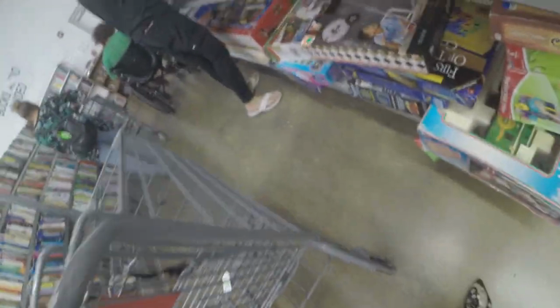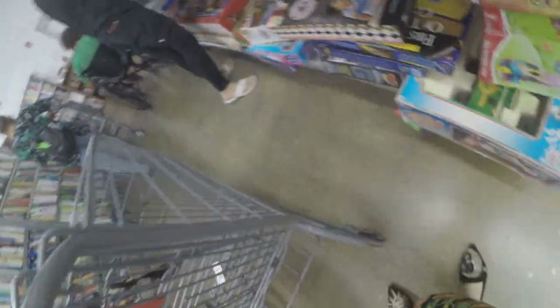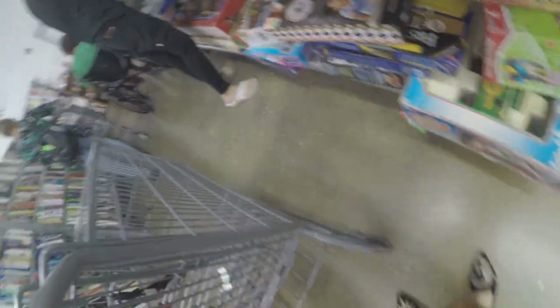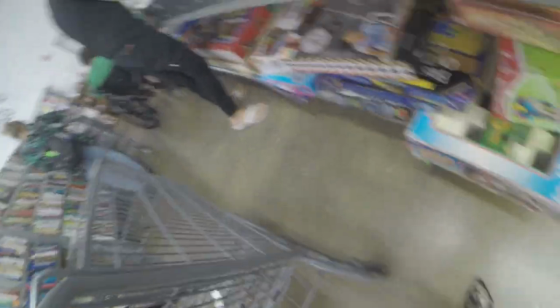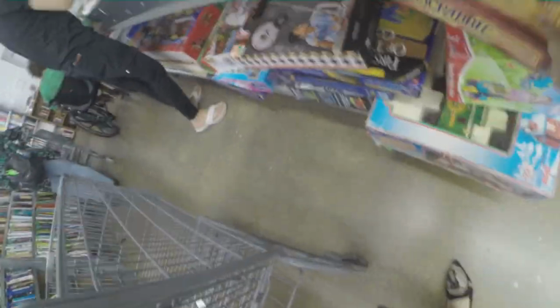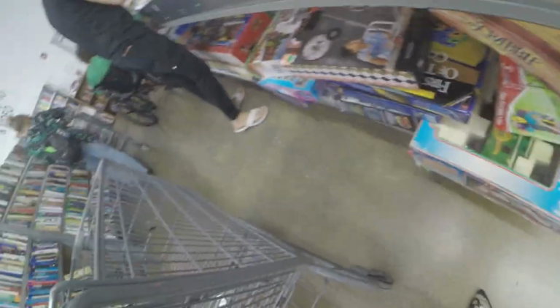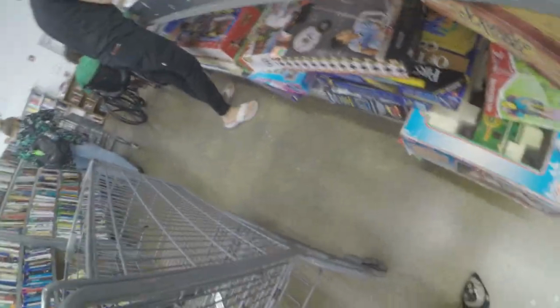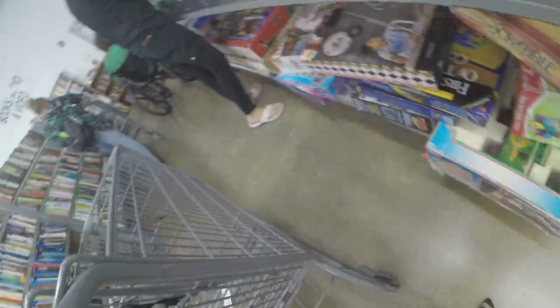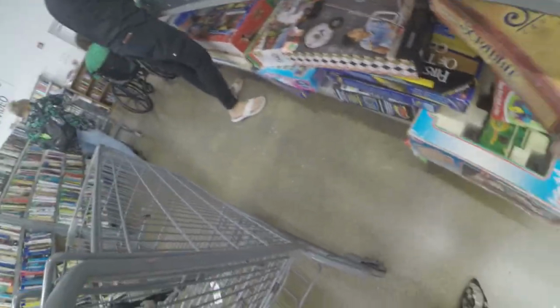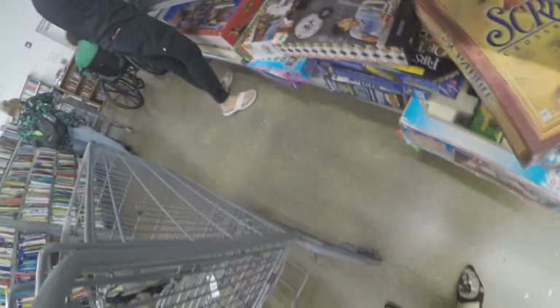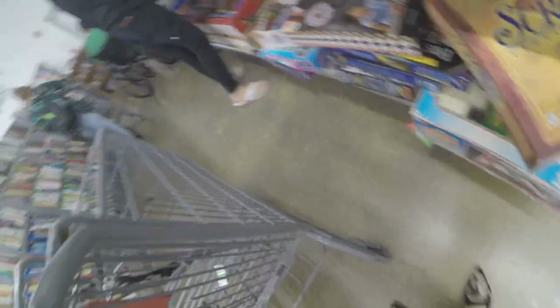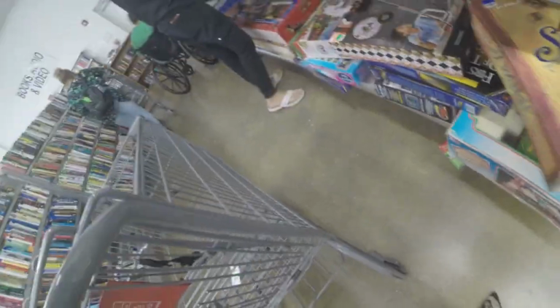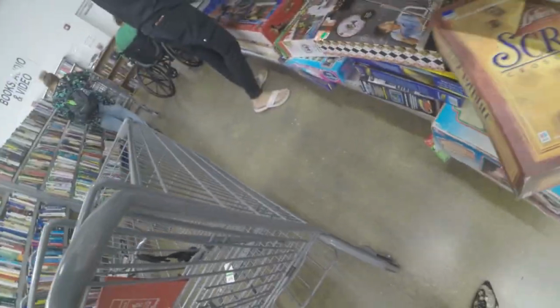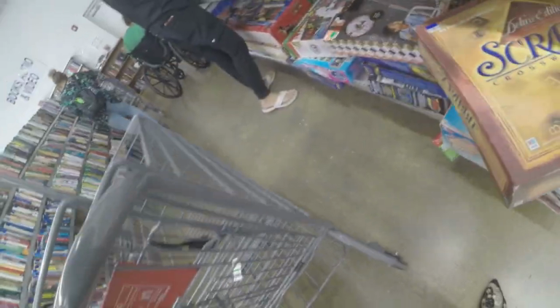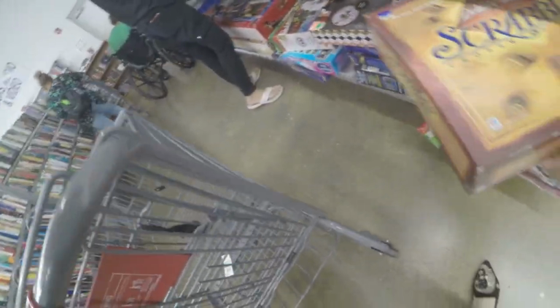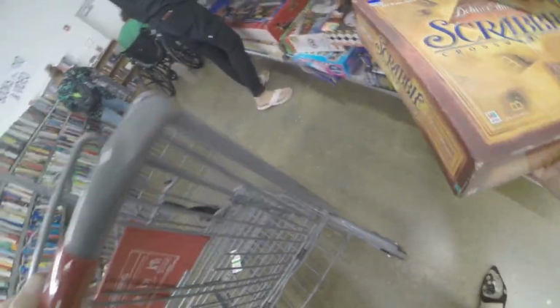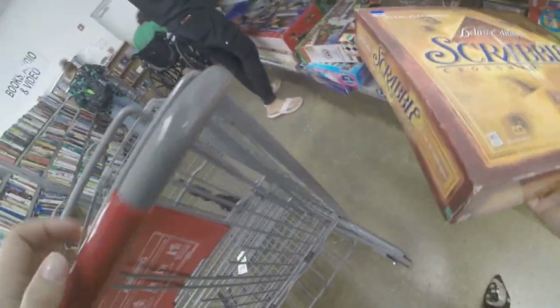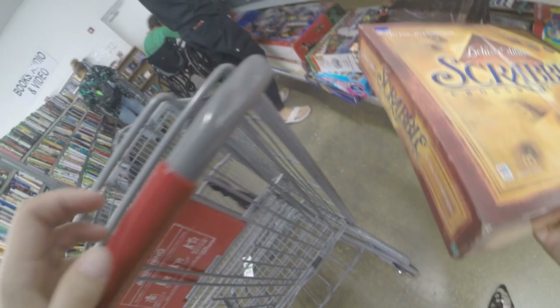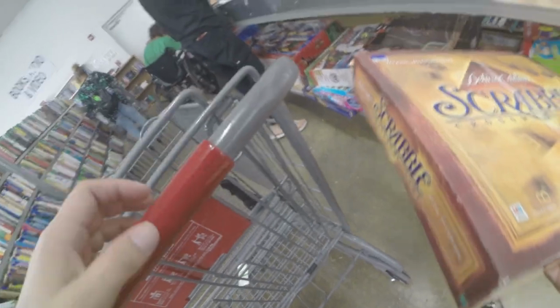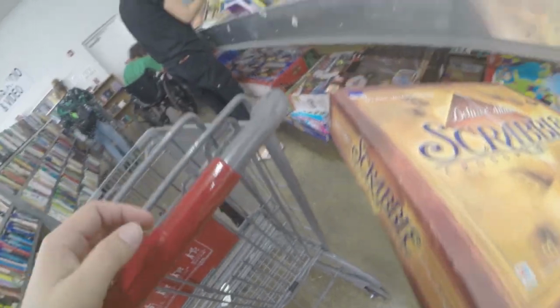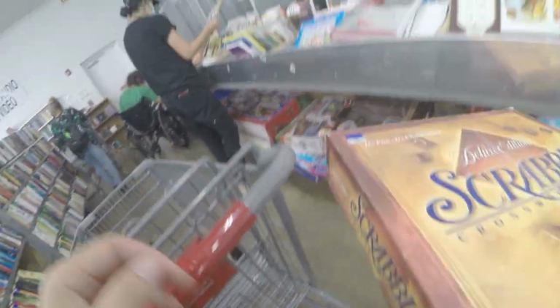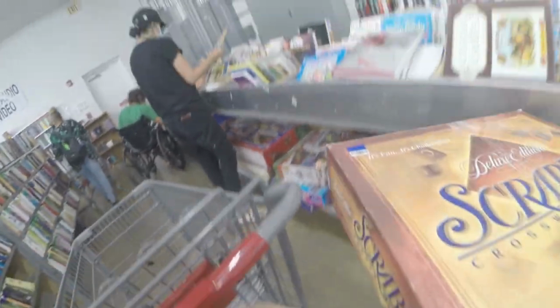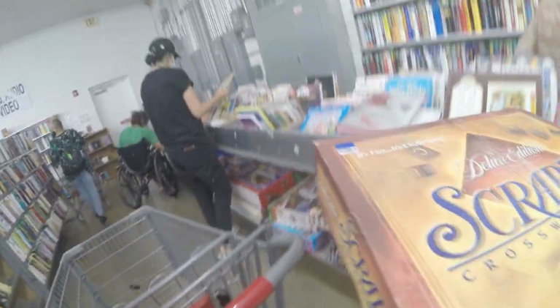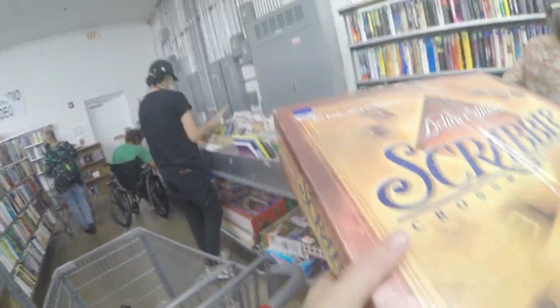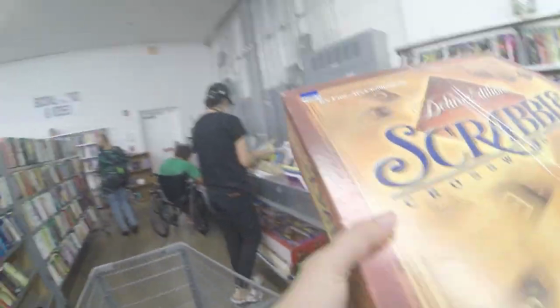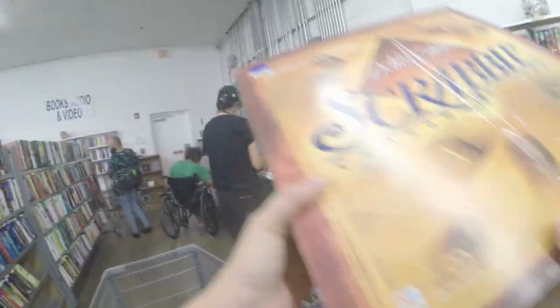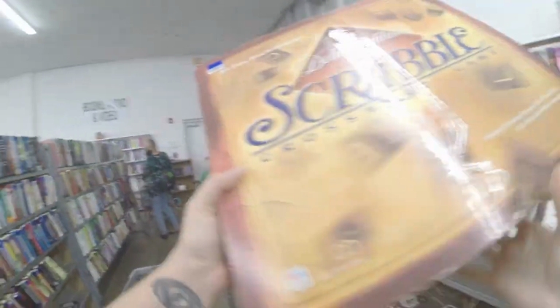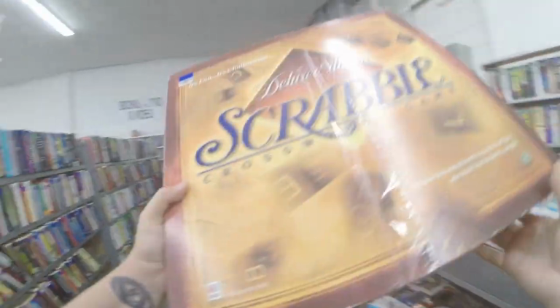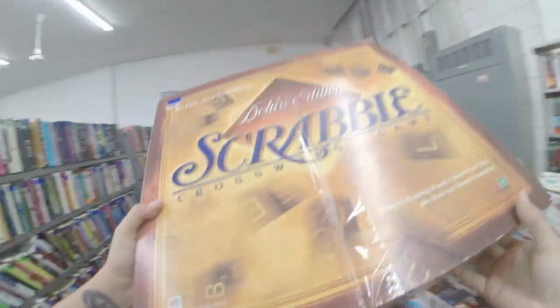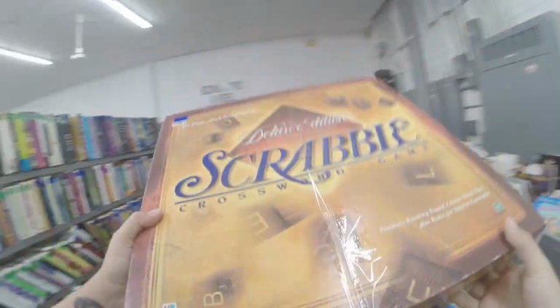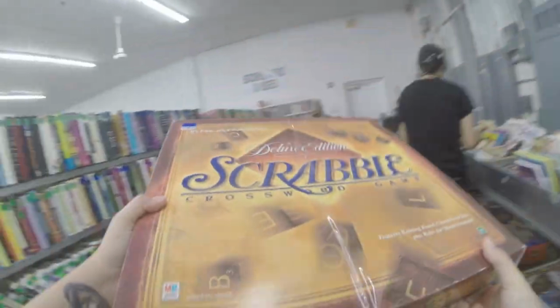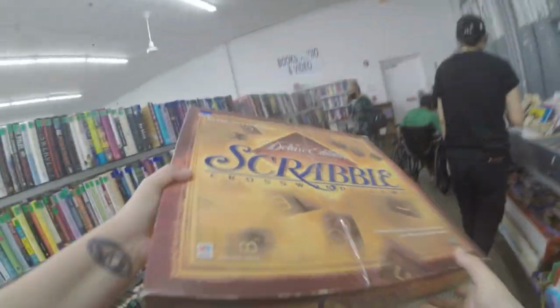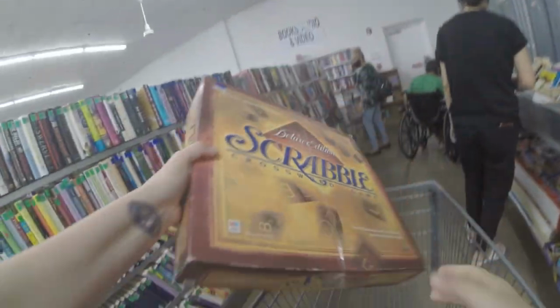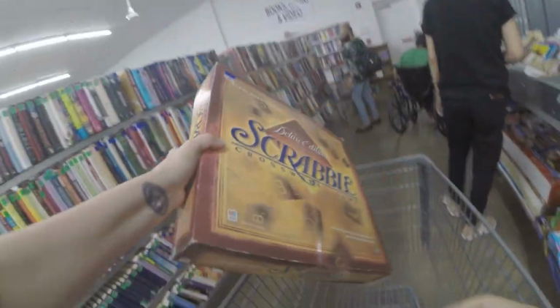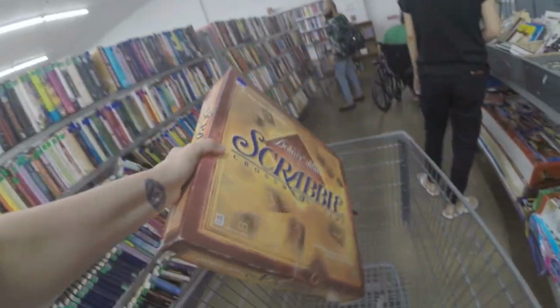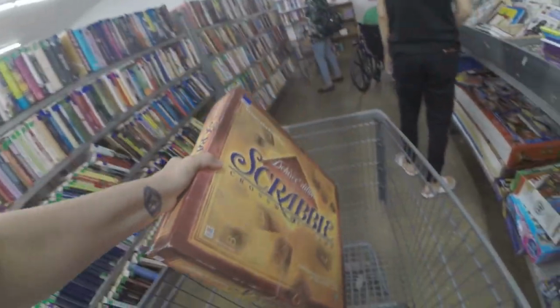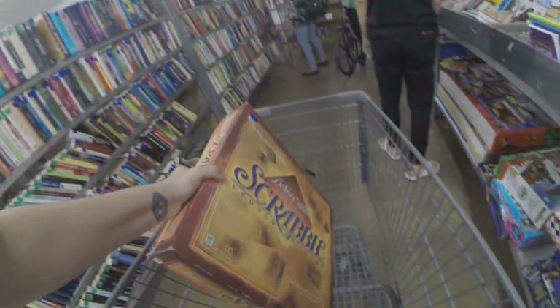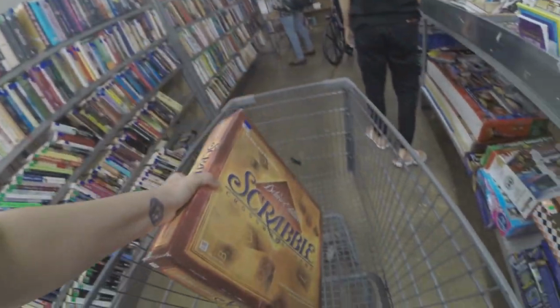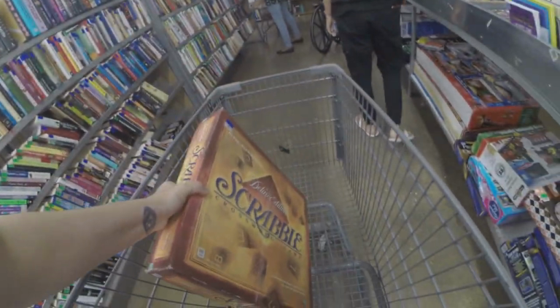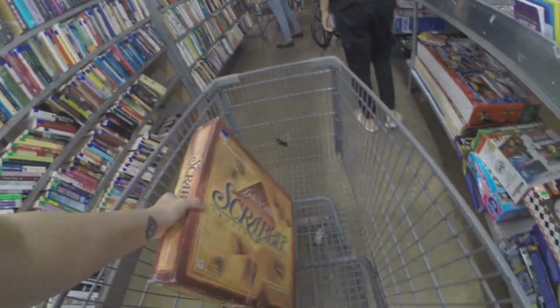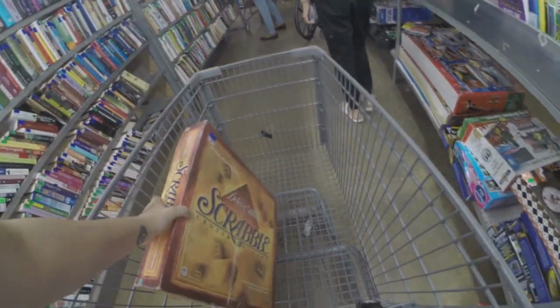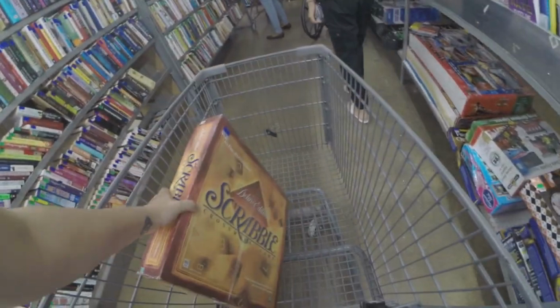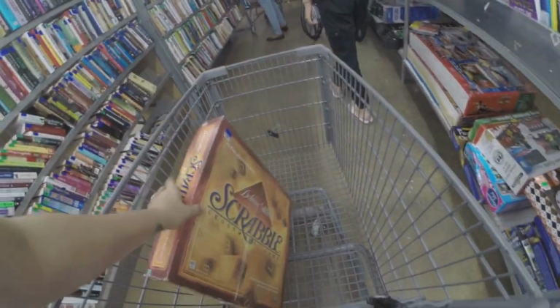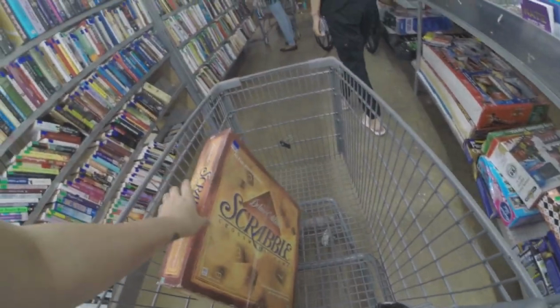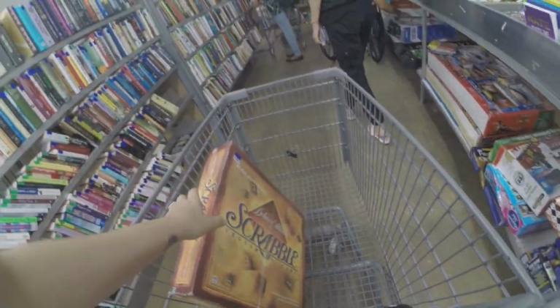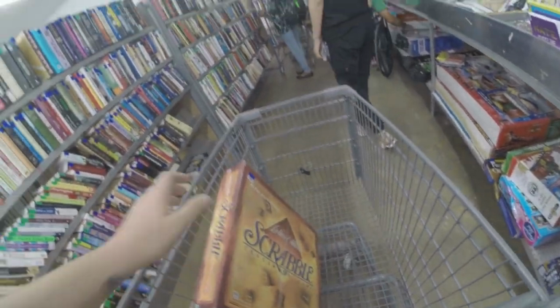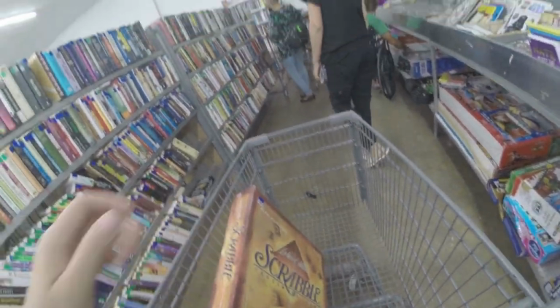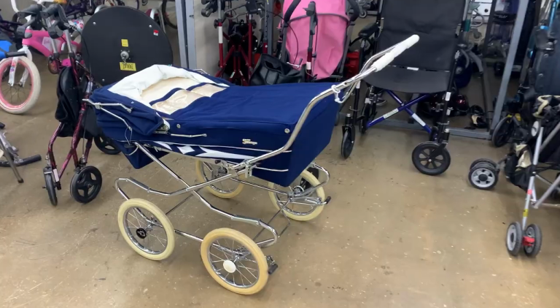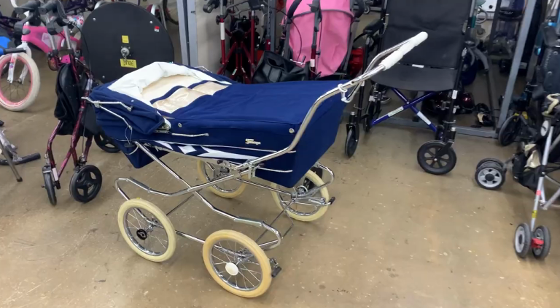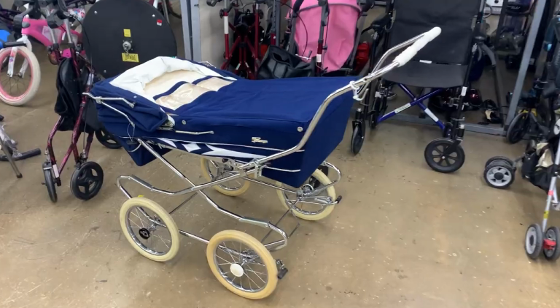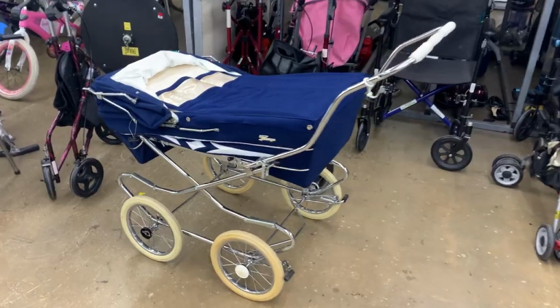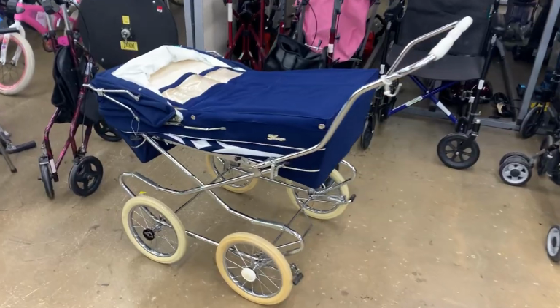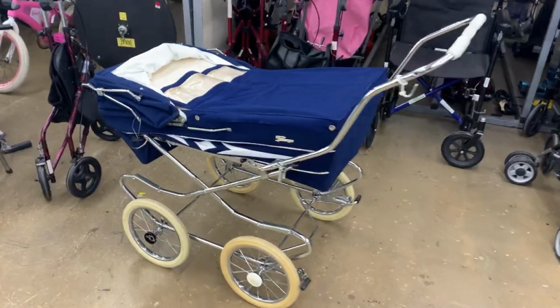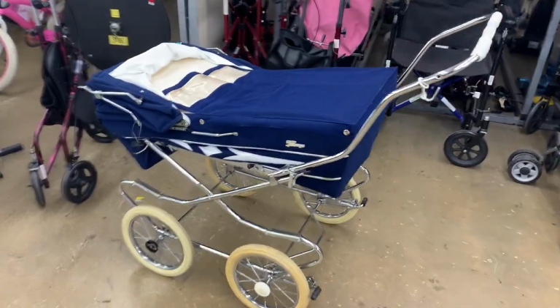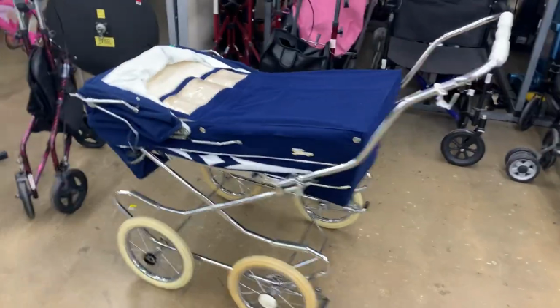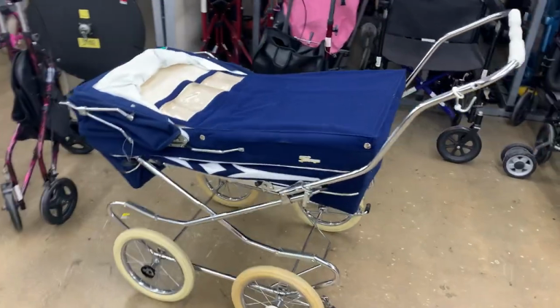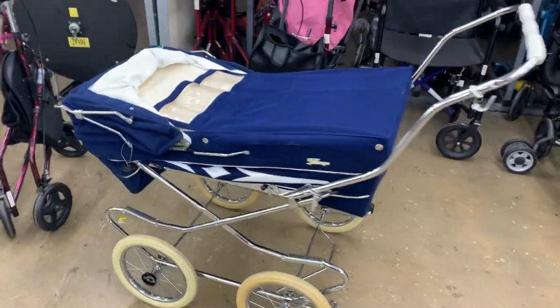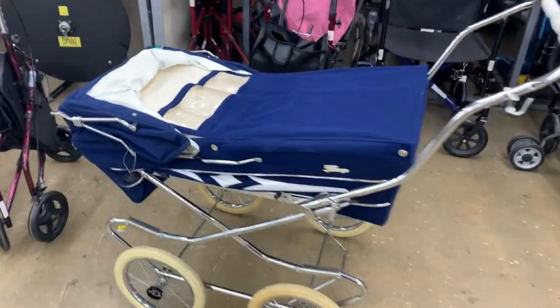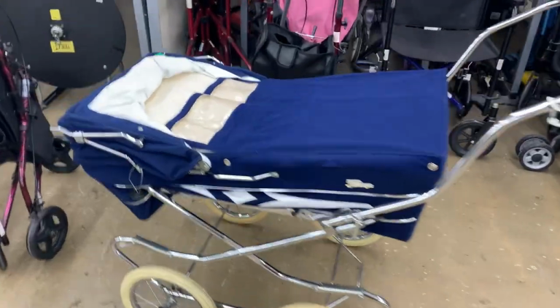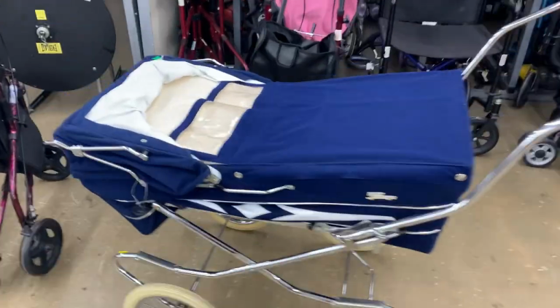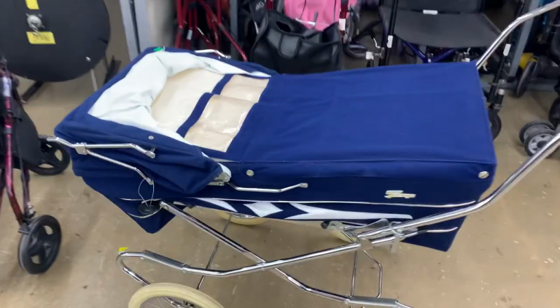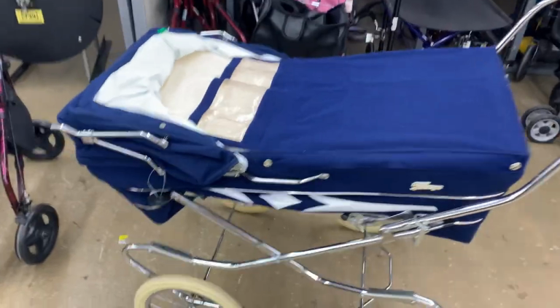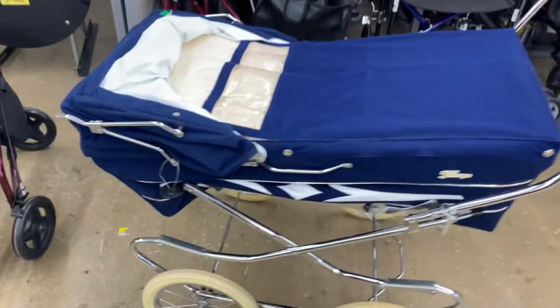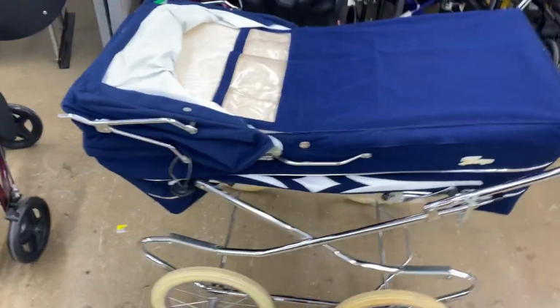Over here I find this Scrabble board game. I do have really good luck with Scrabble board games in the past, so anytime I see one I always pick it up.